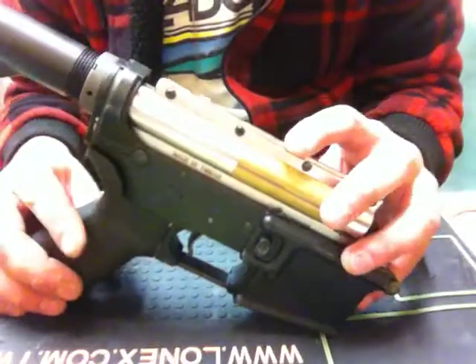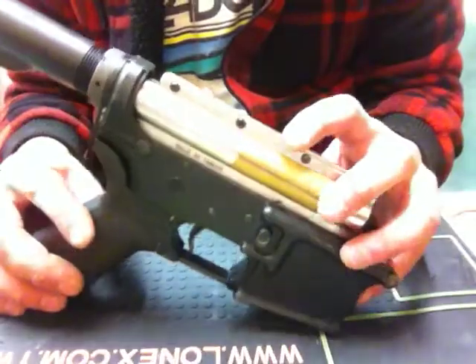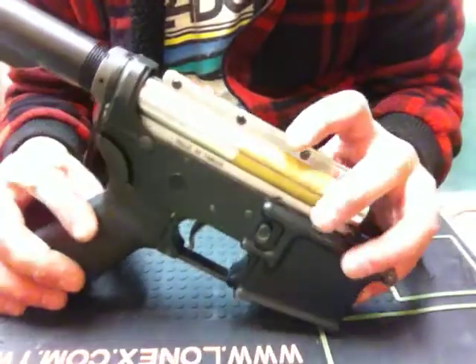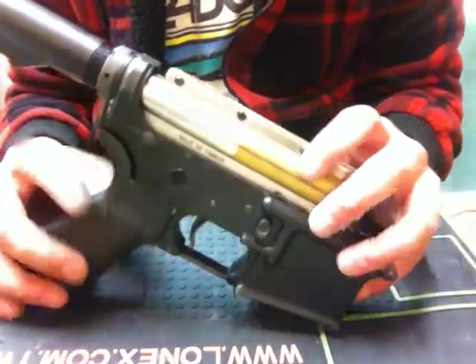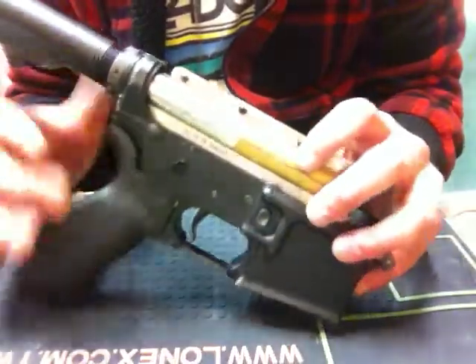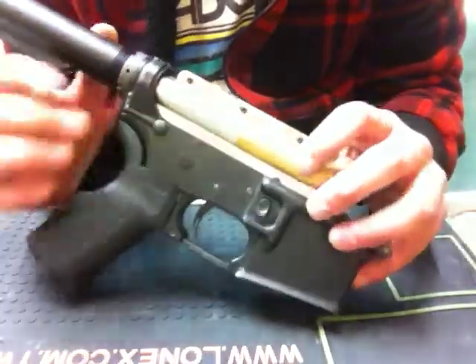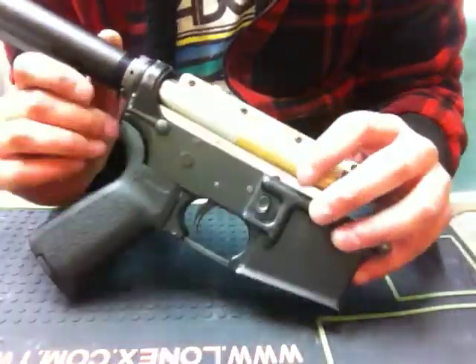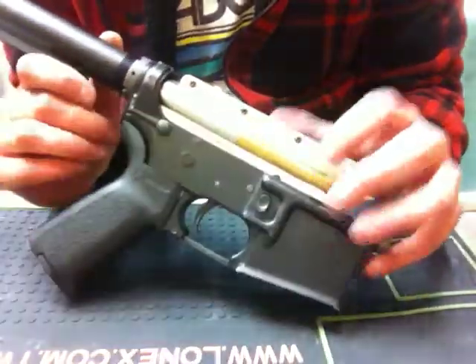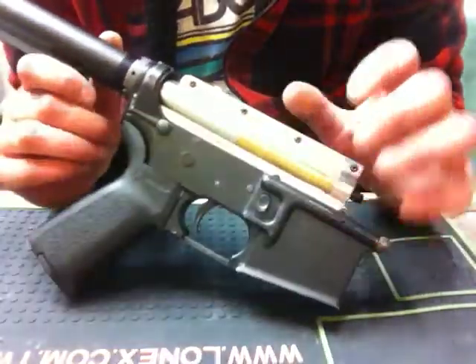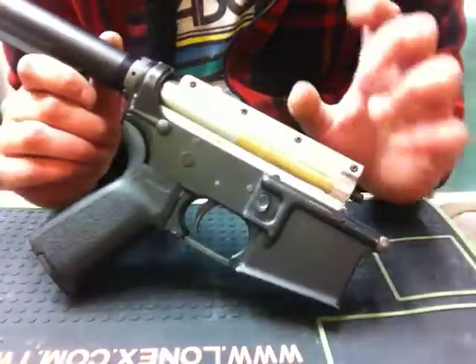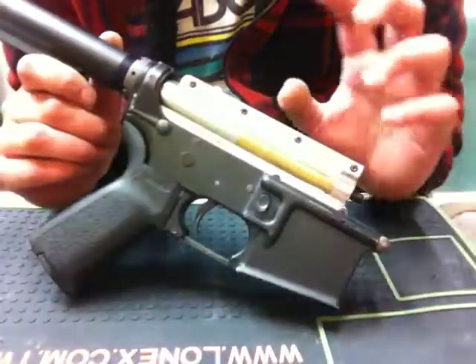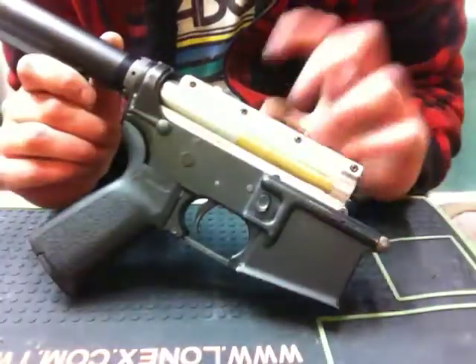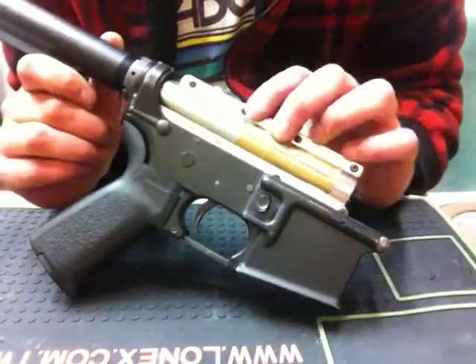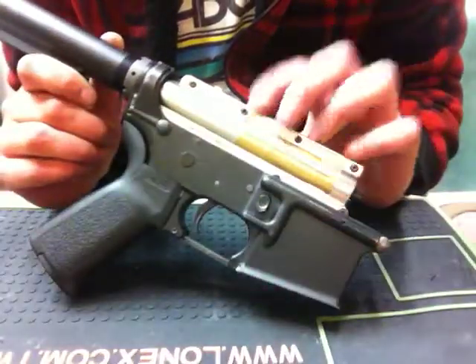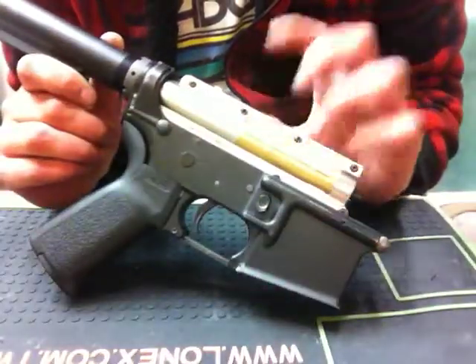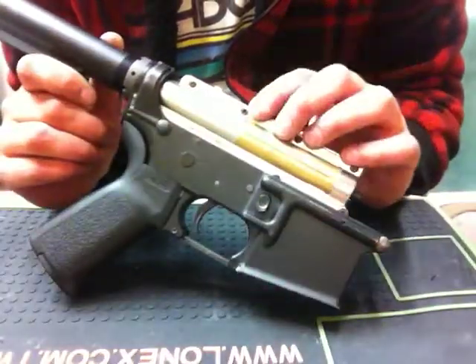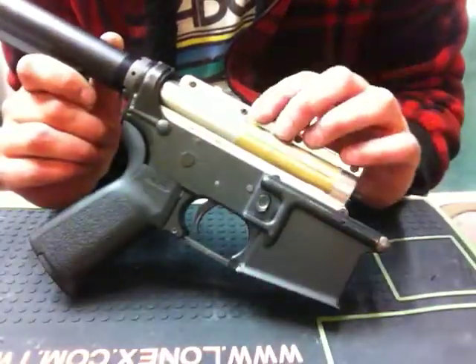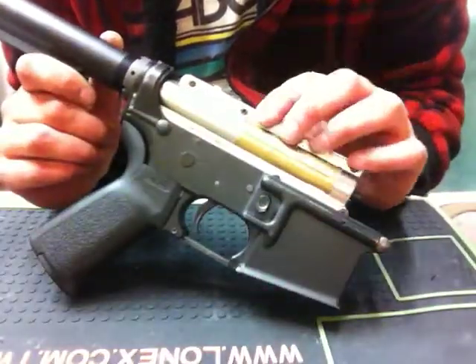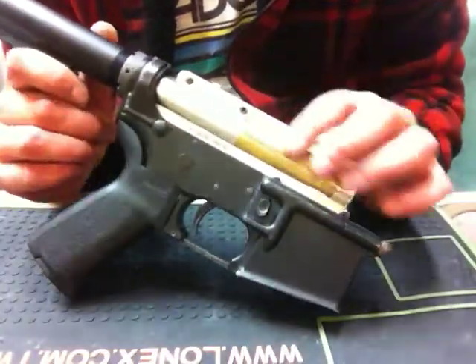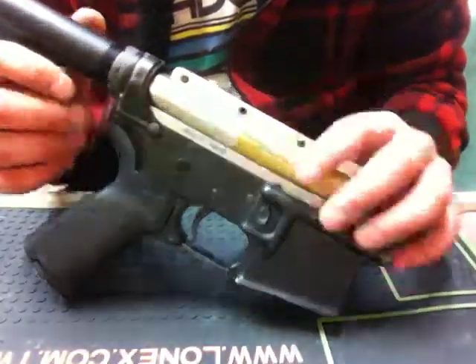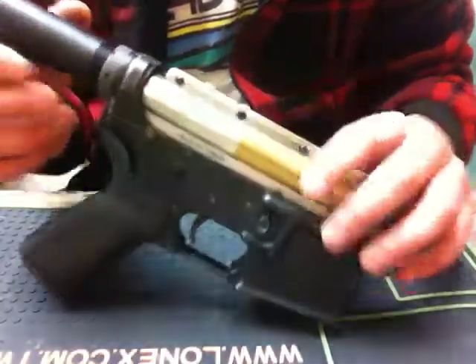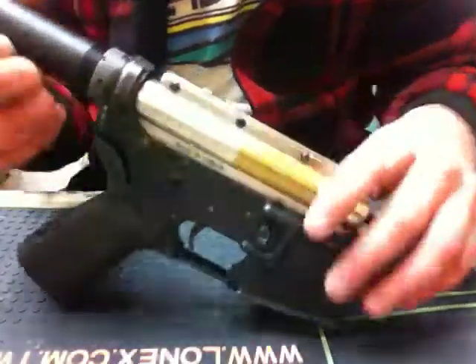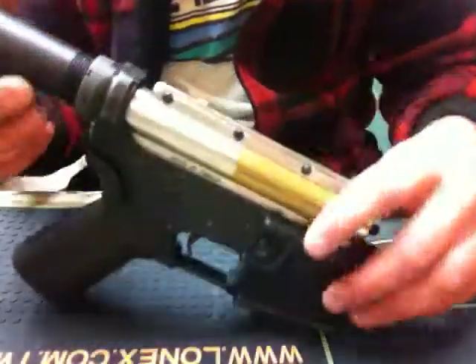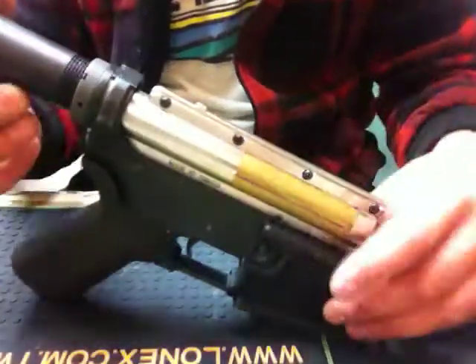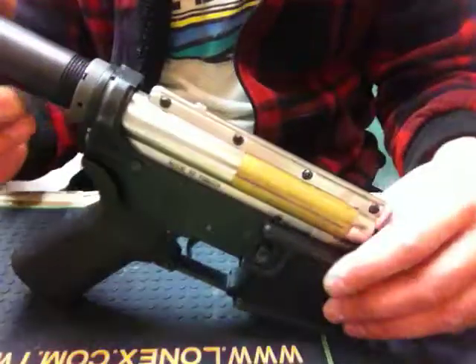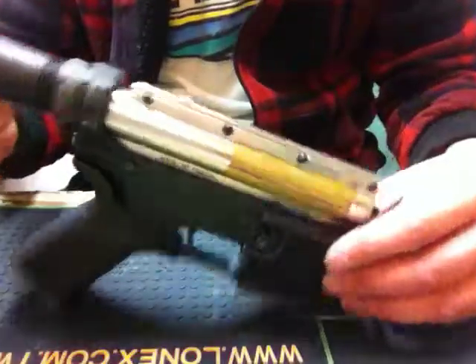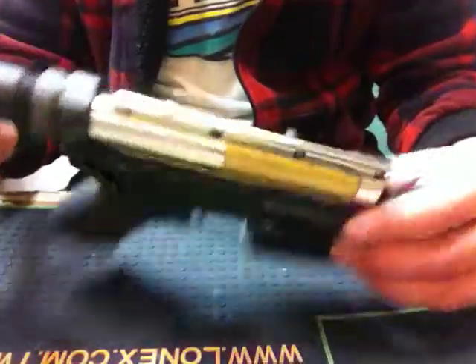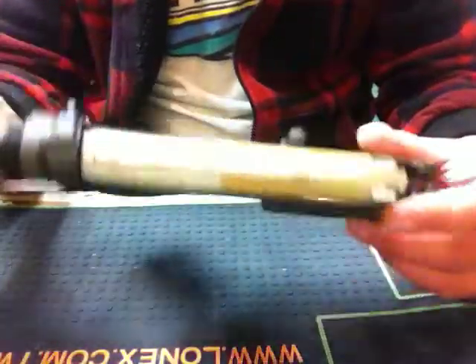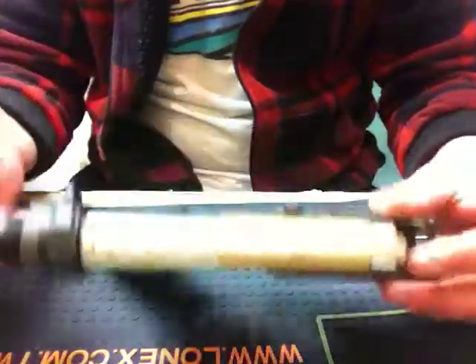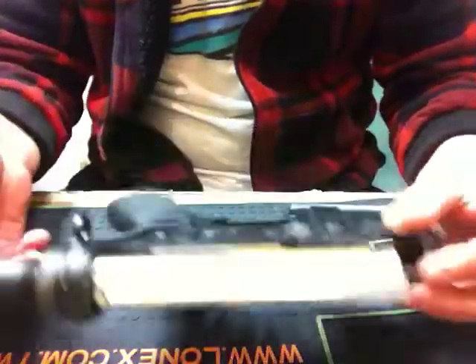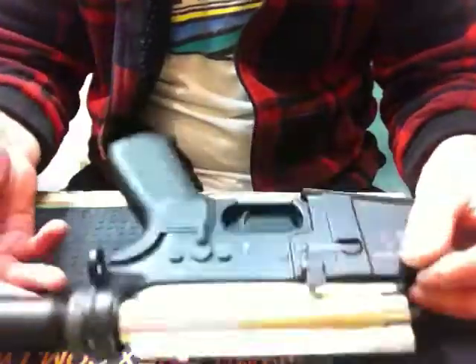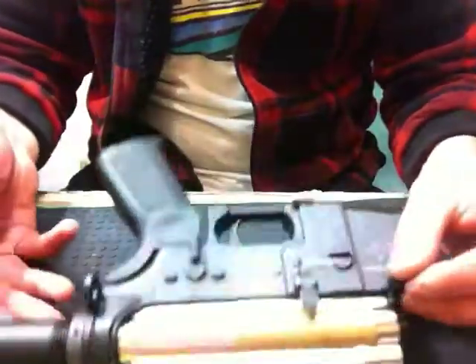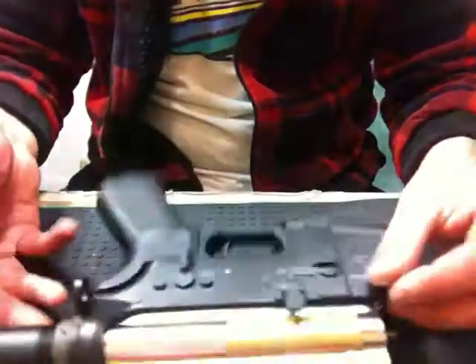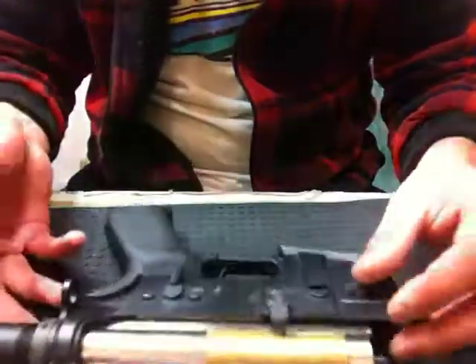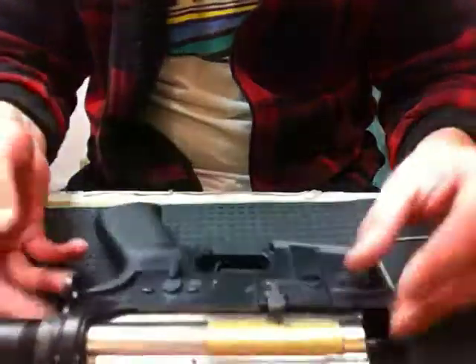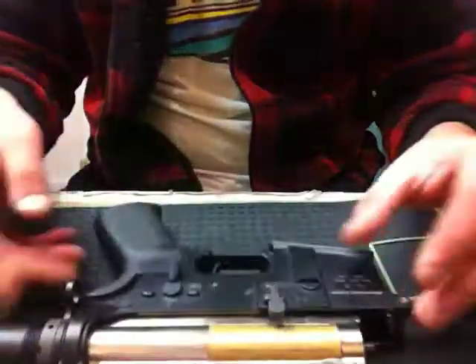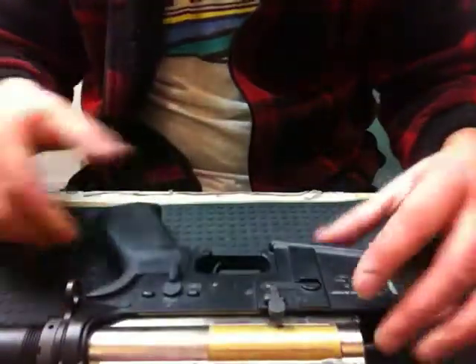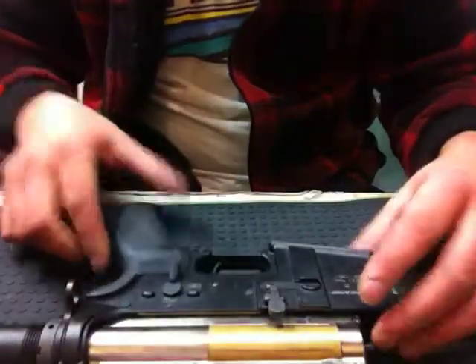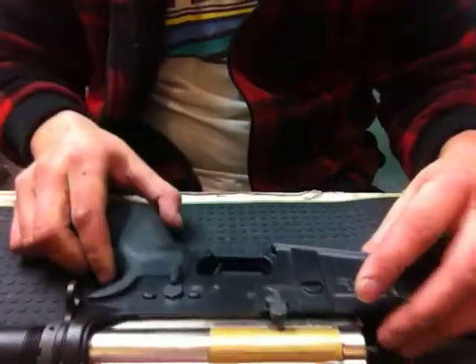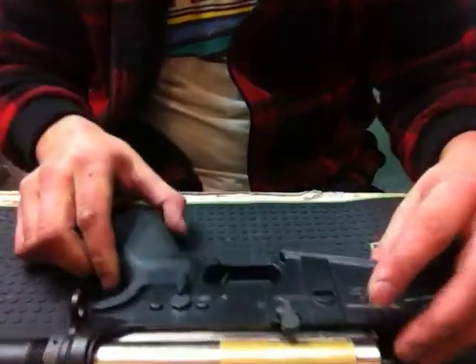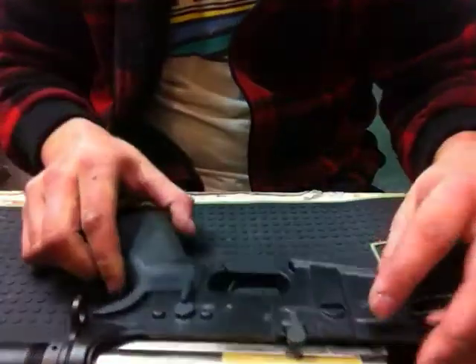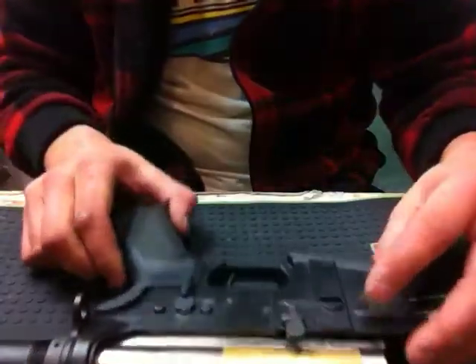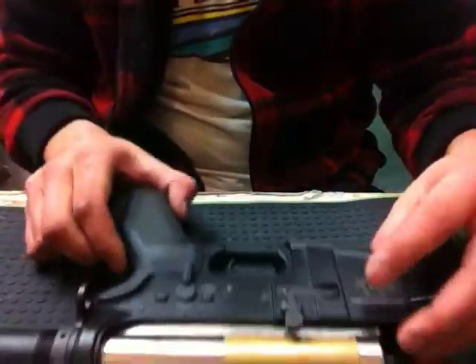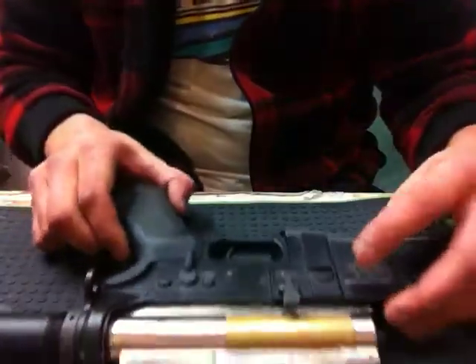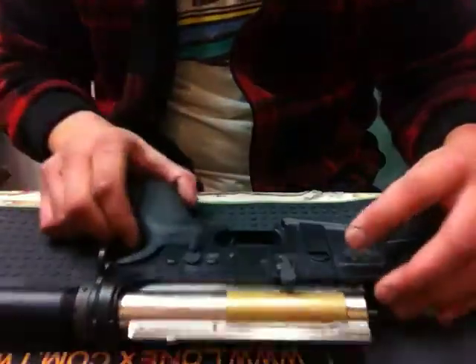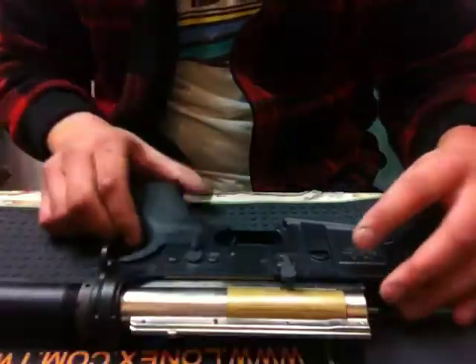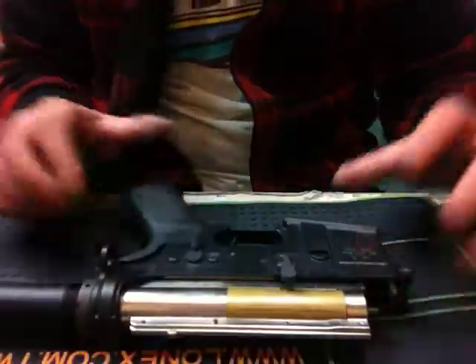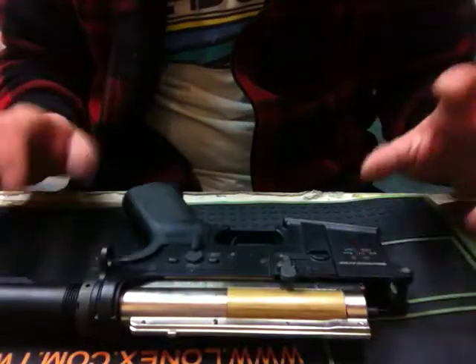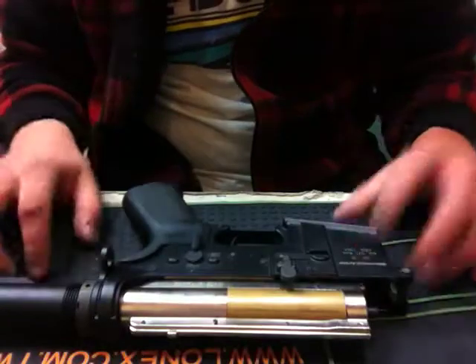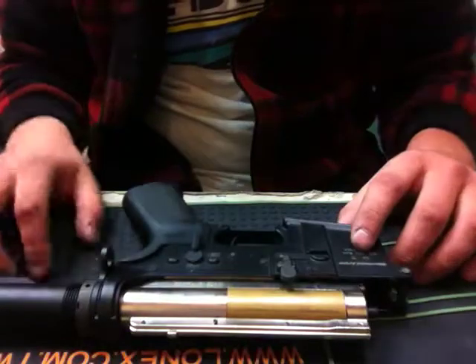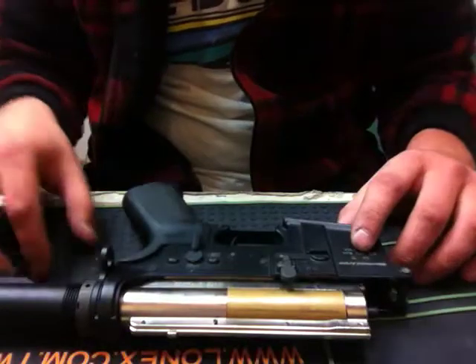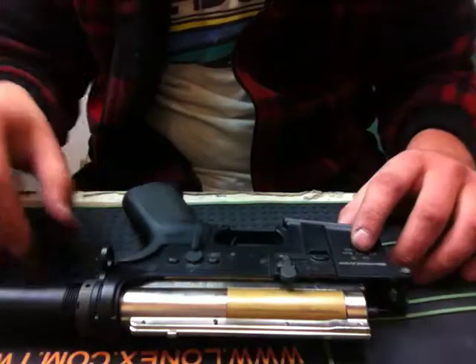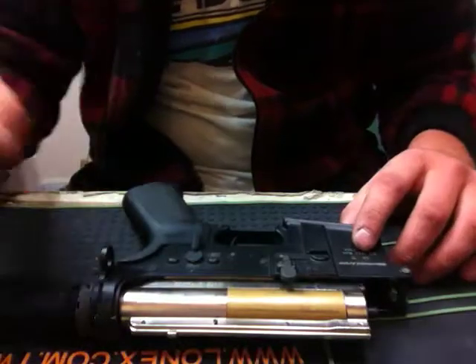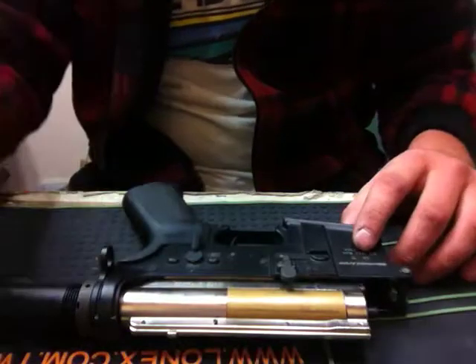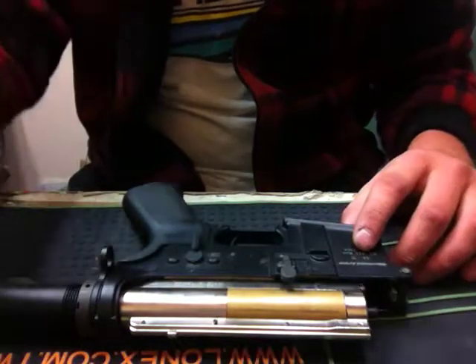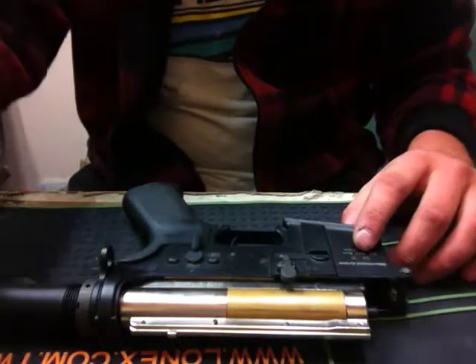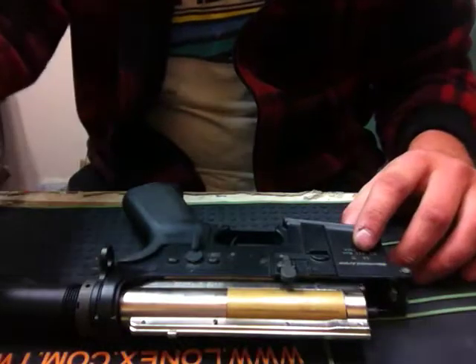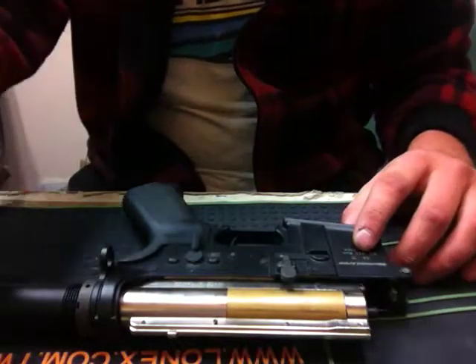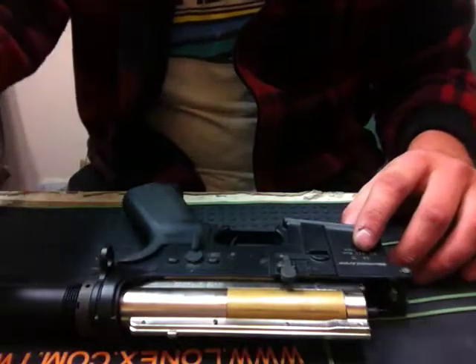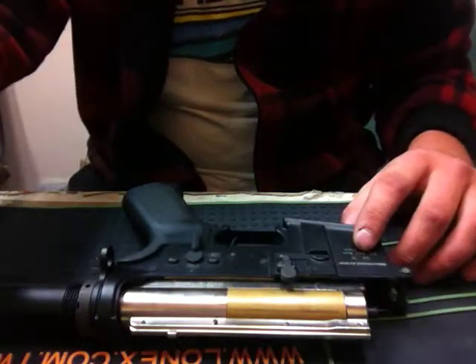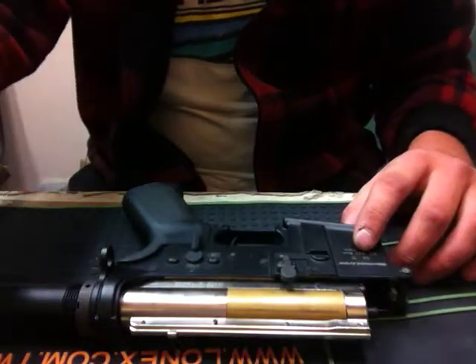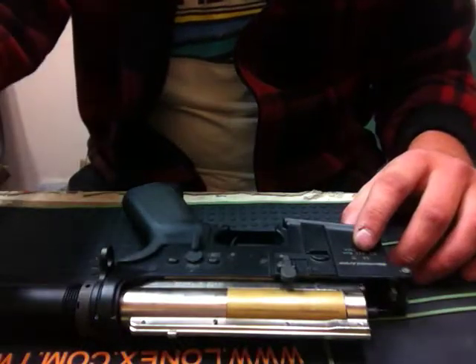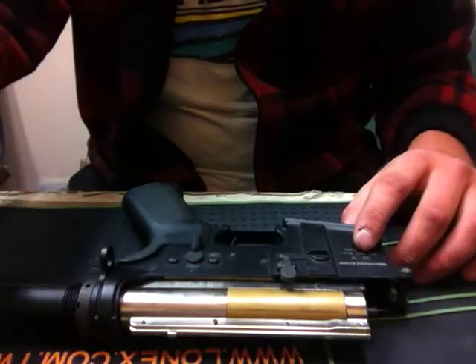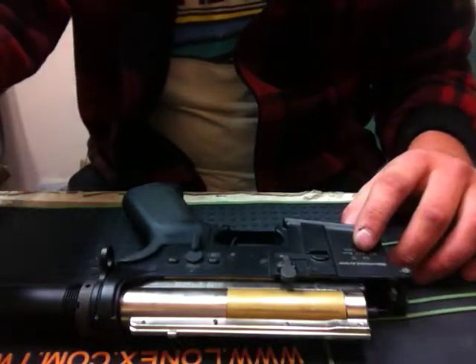That's the gun, and I think that's about it. Thank you for watching.